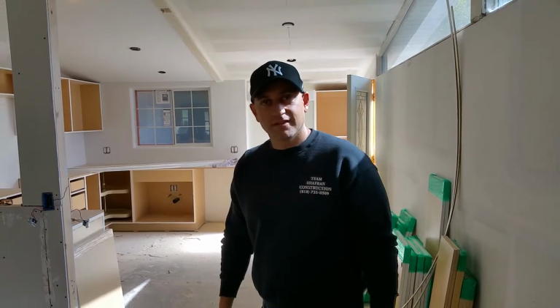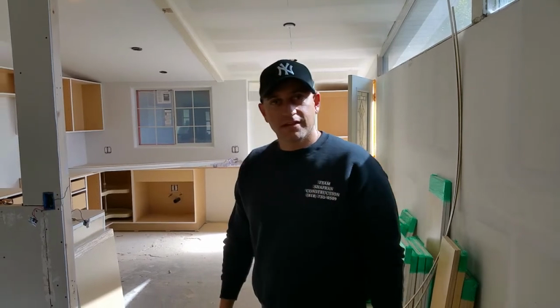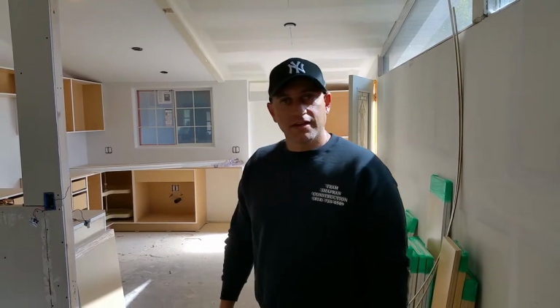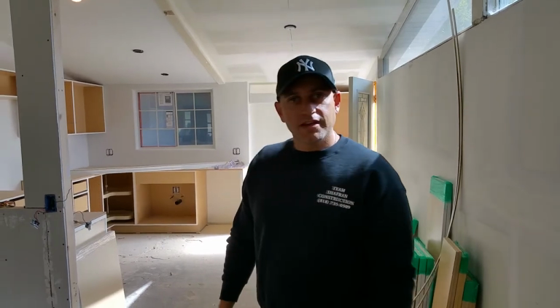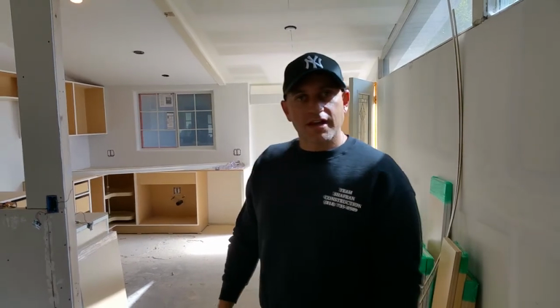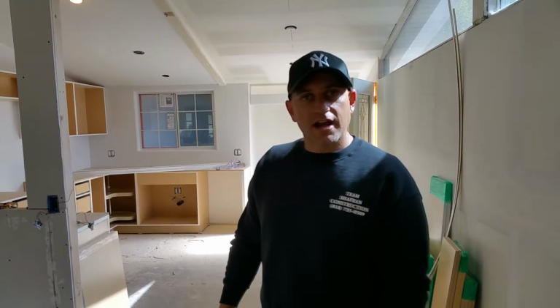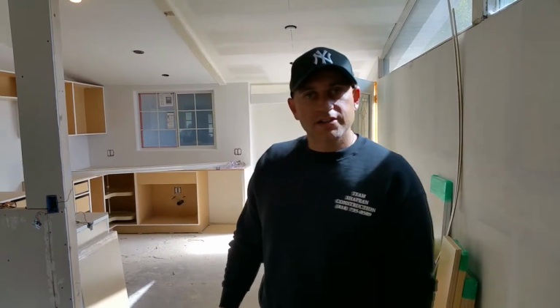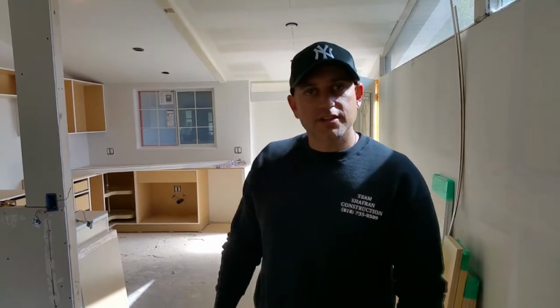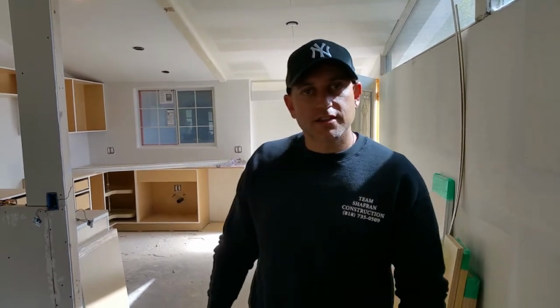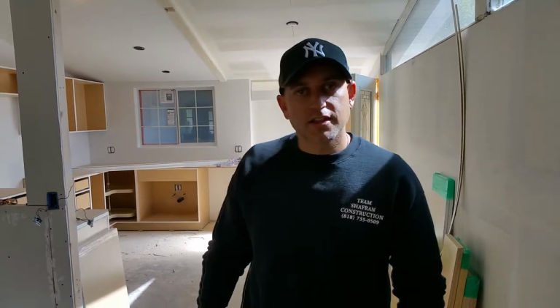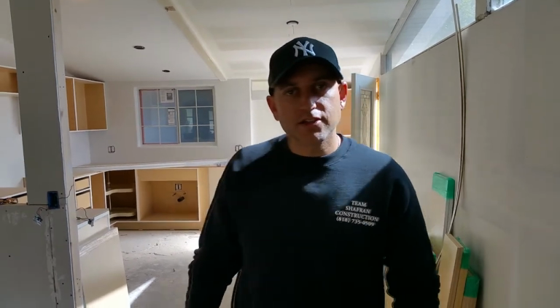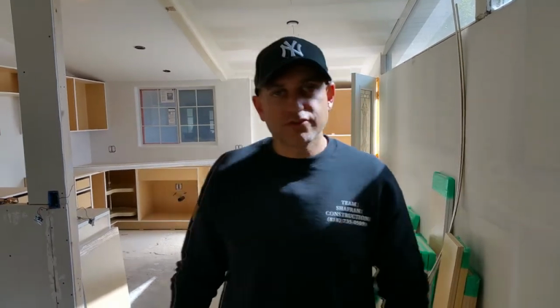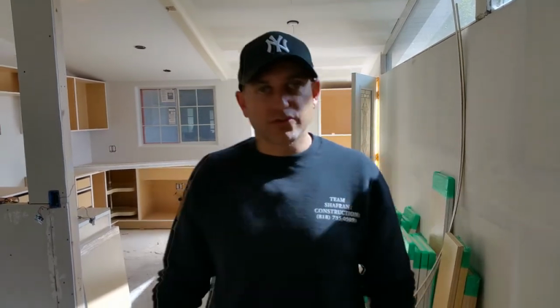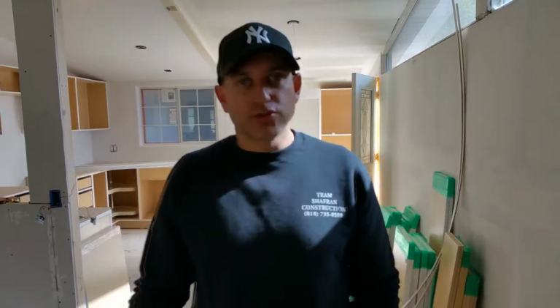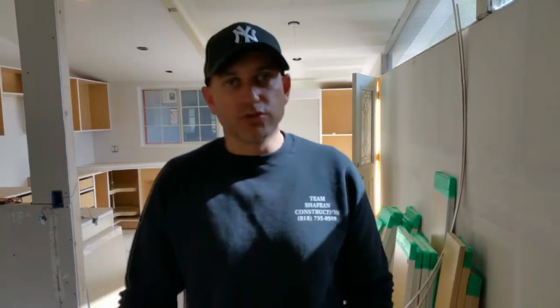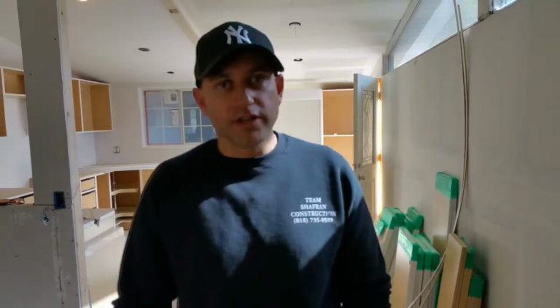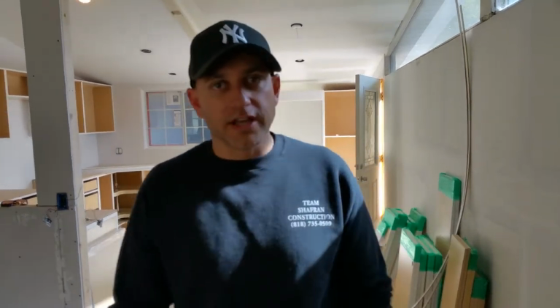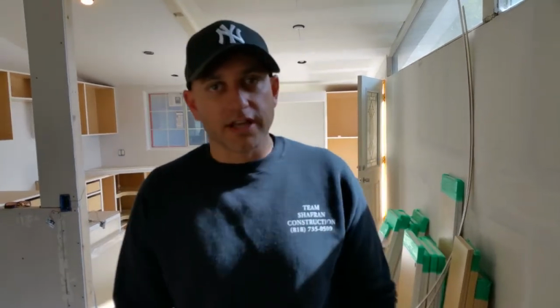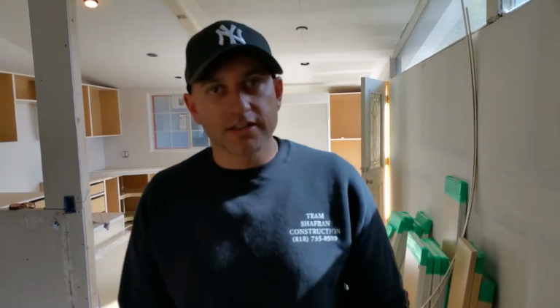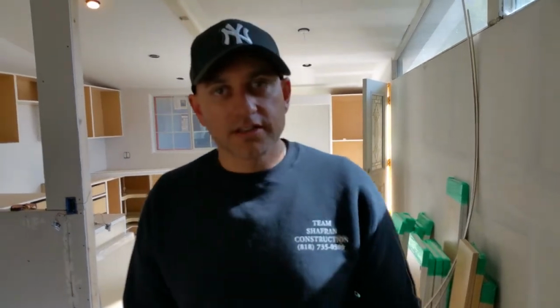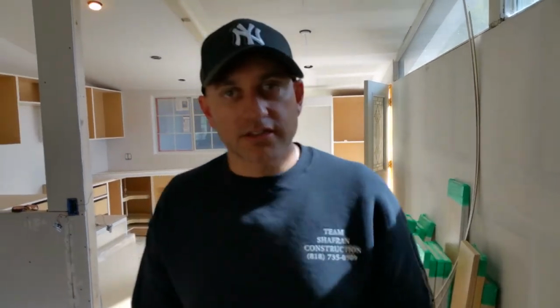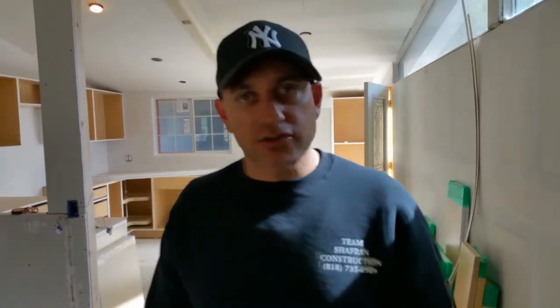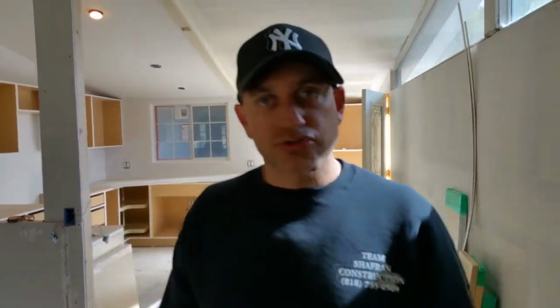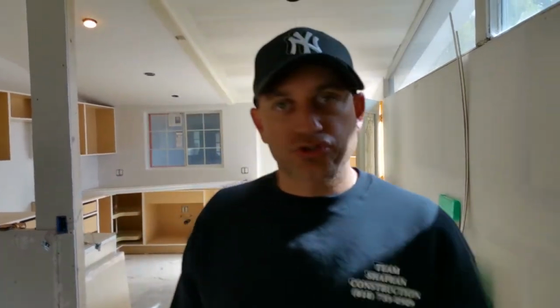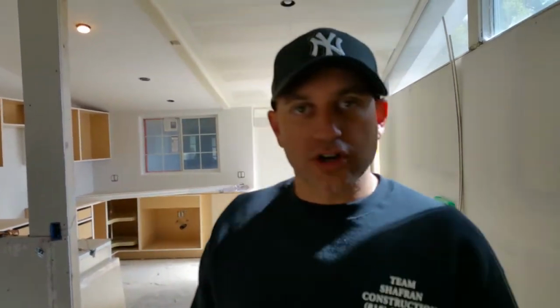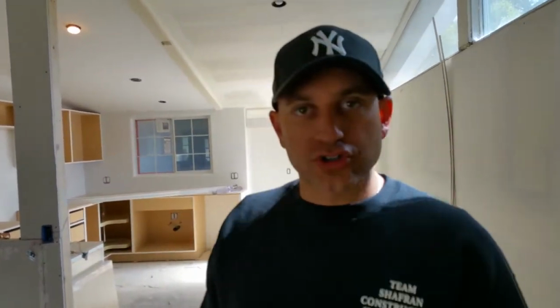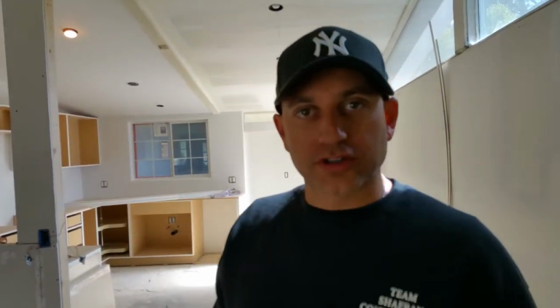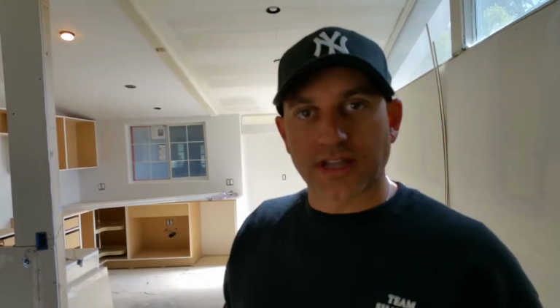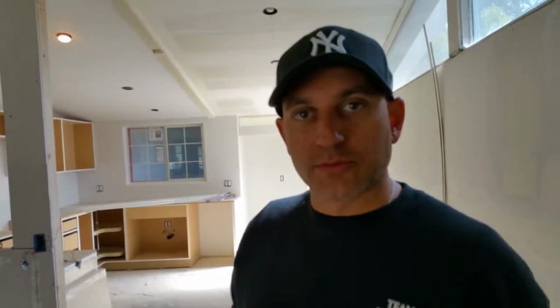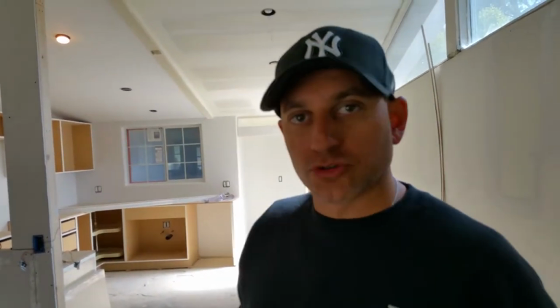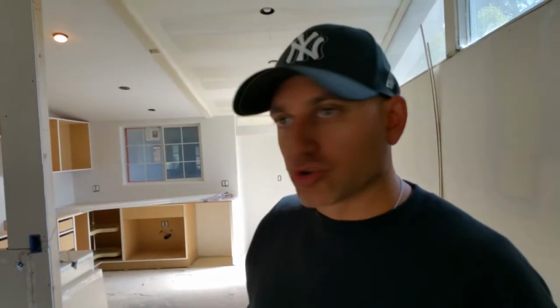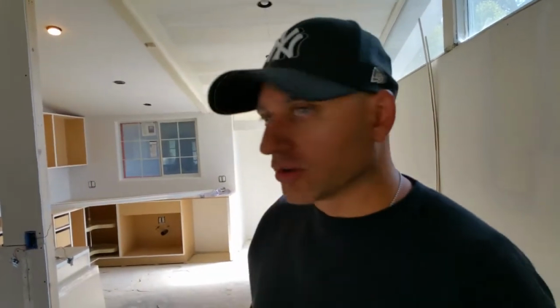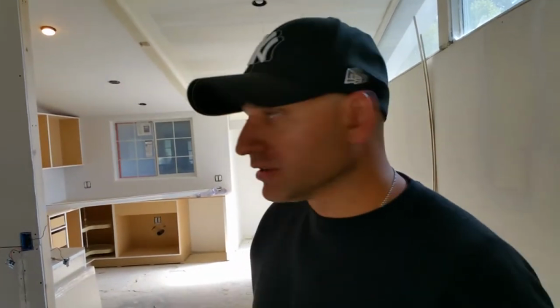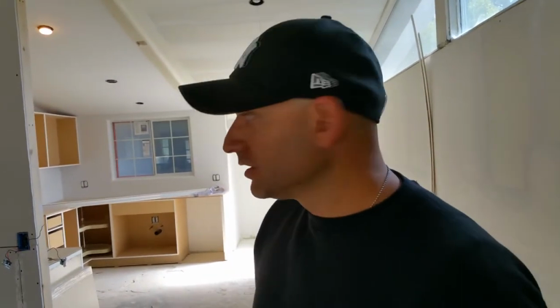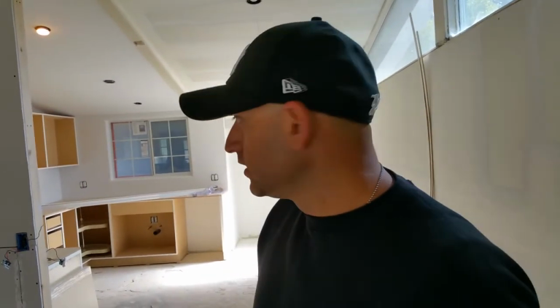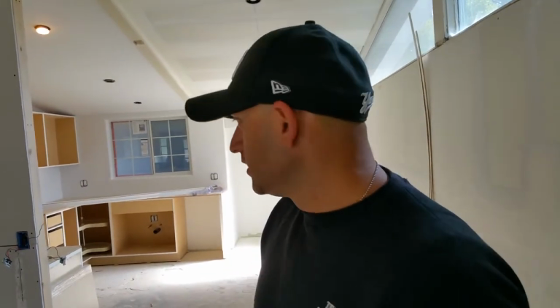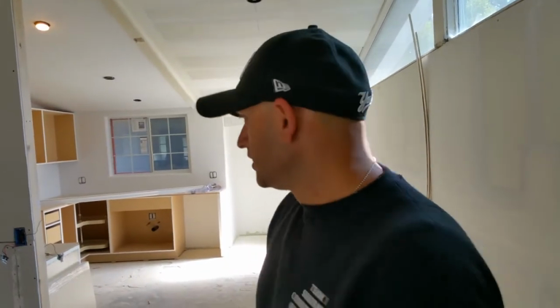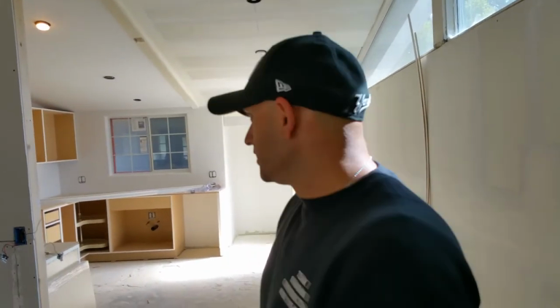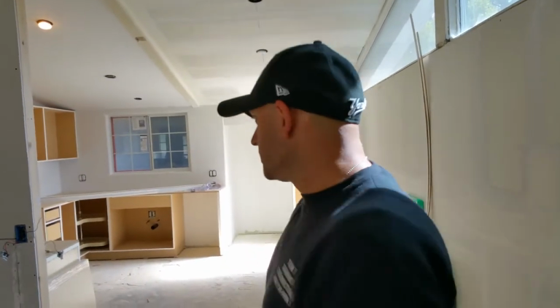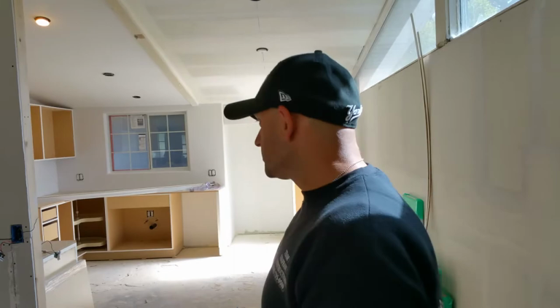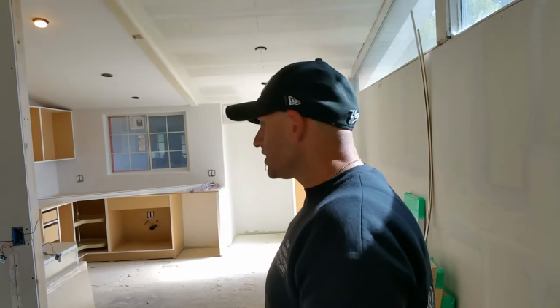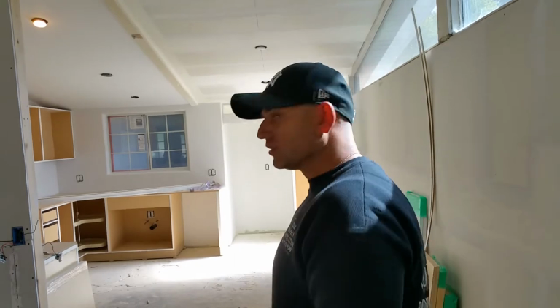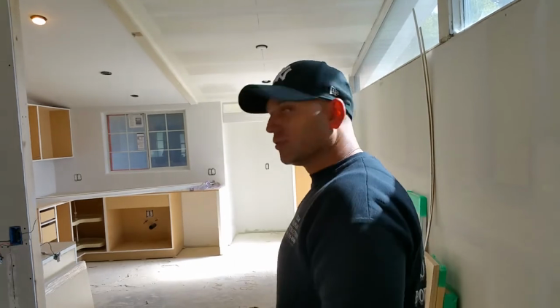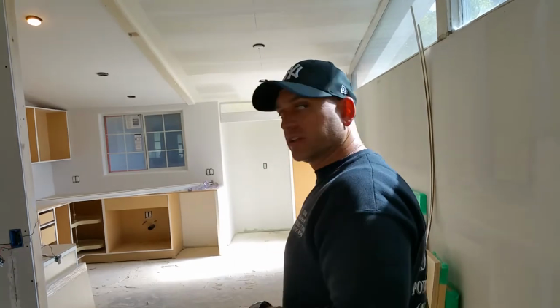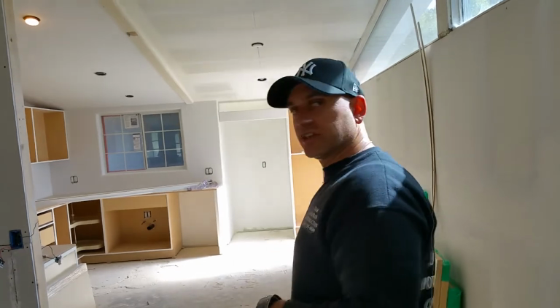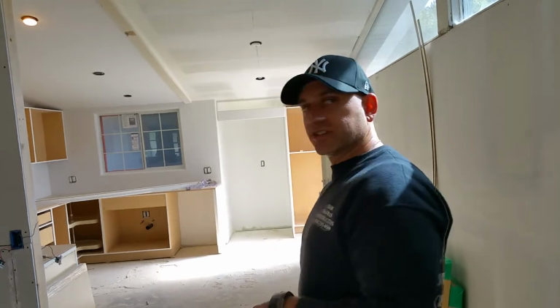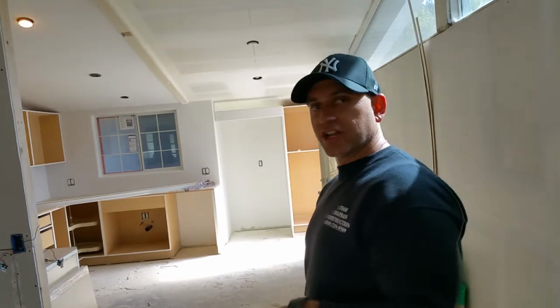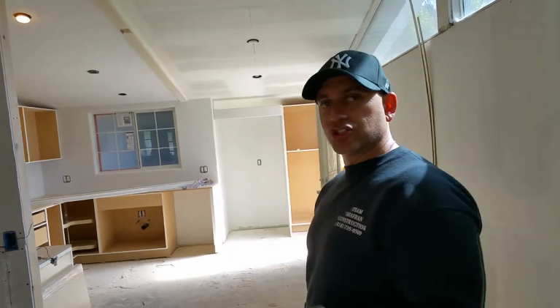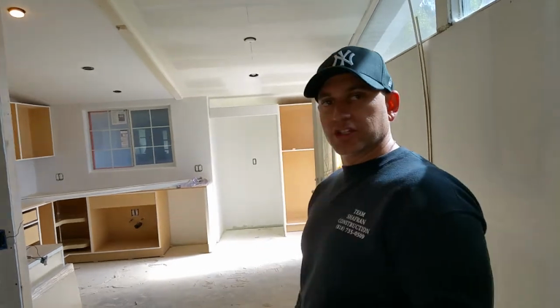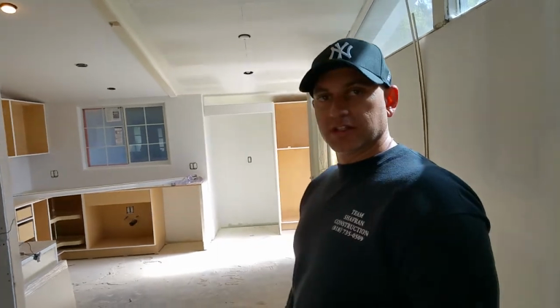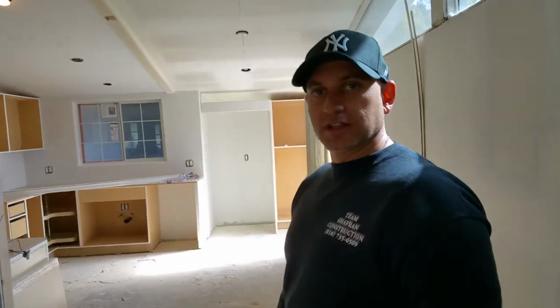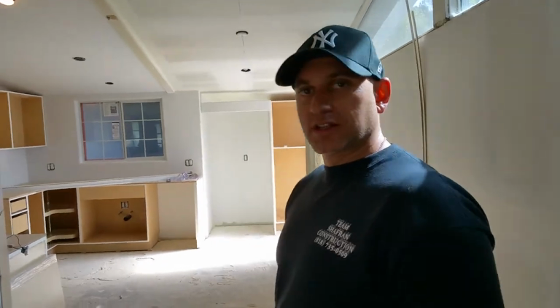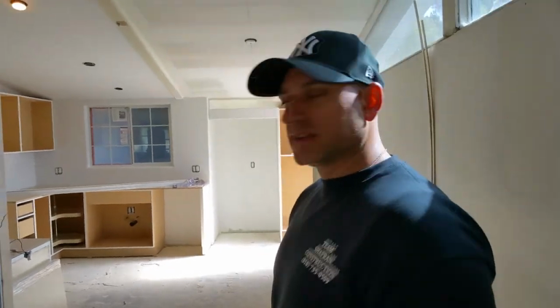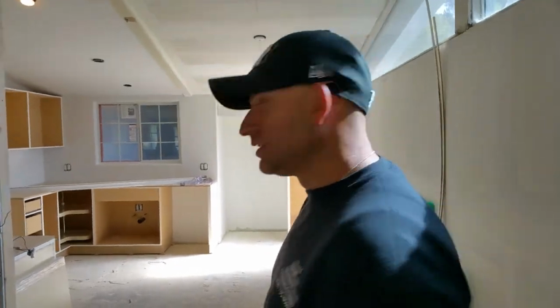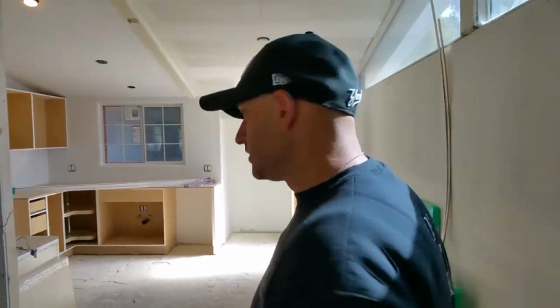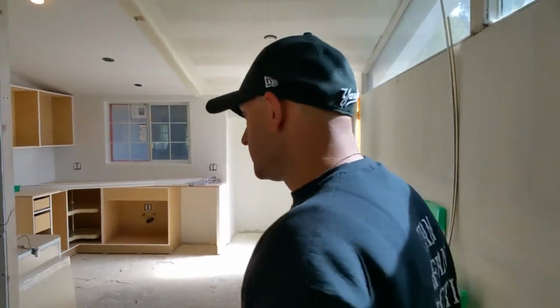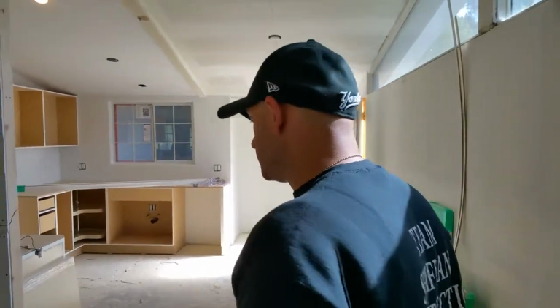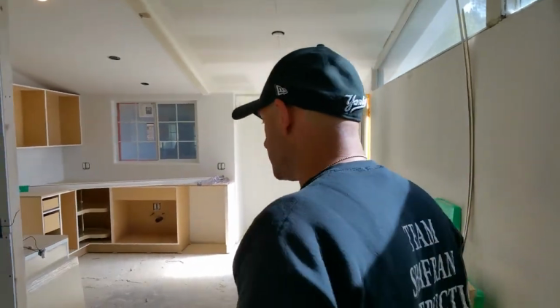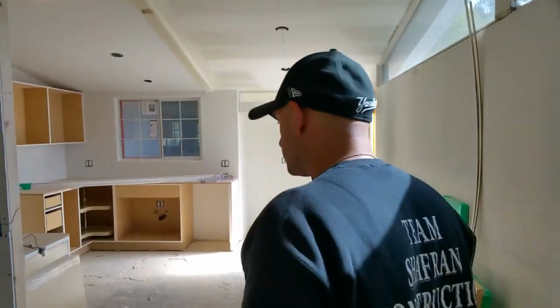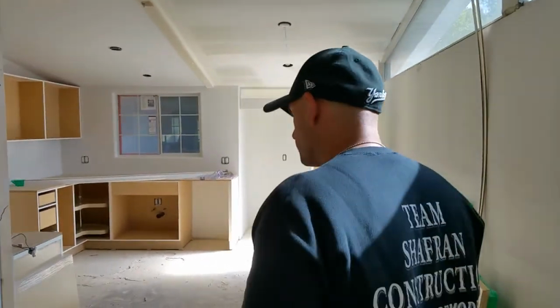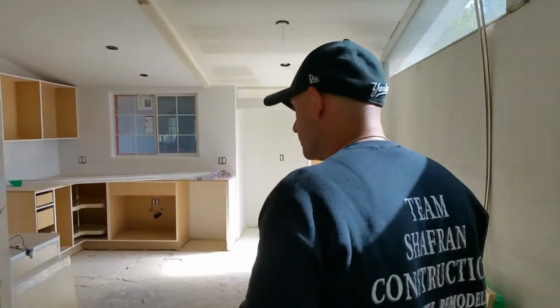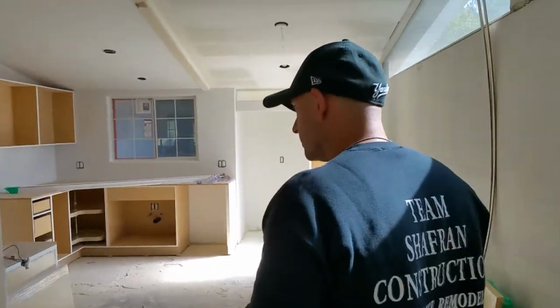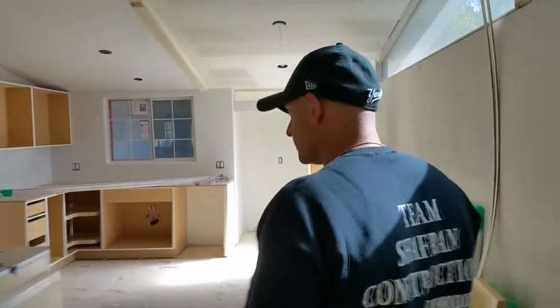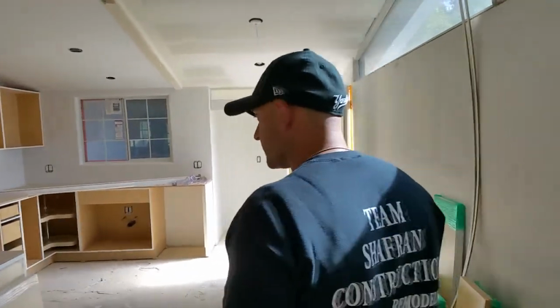Hey guys, thank you for tuning in to Construction Time with Jordan. Let's take a look at this kitchen that we're building.